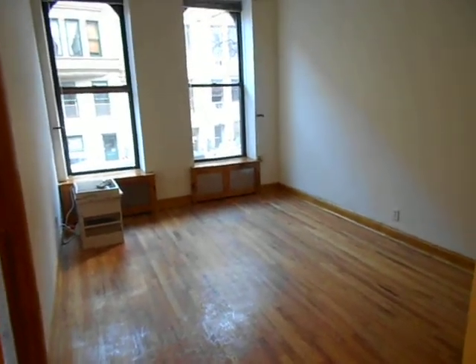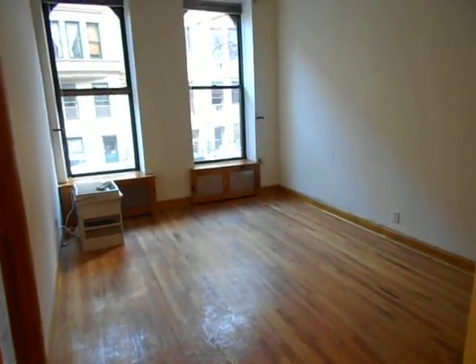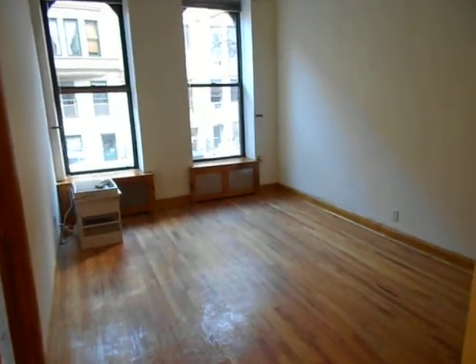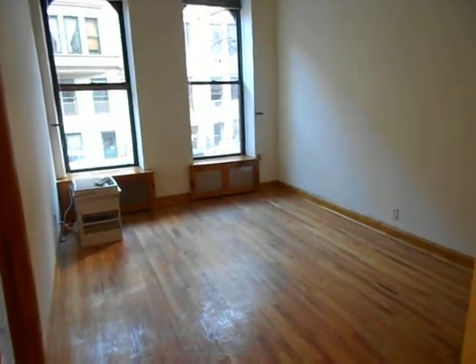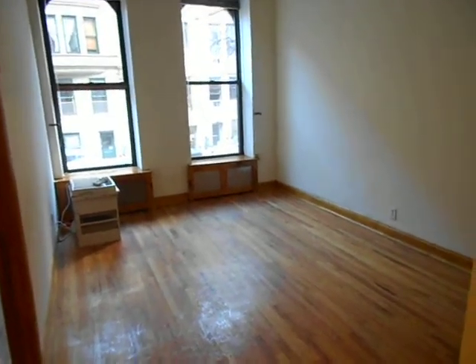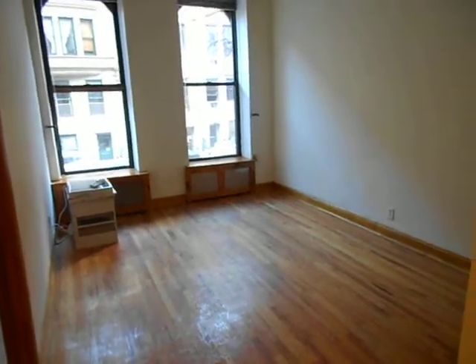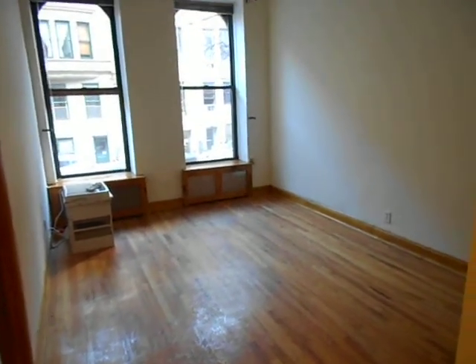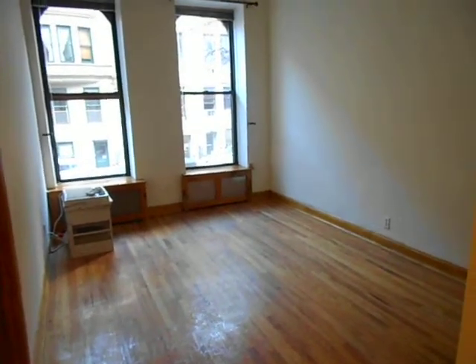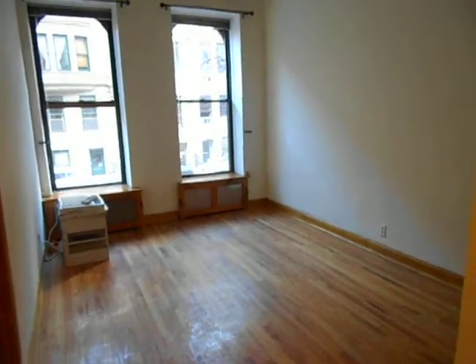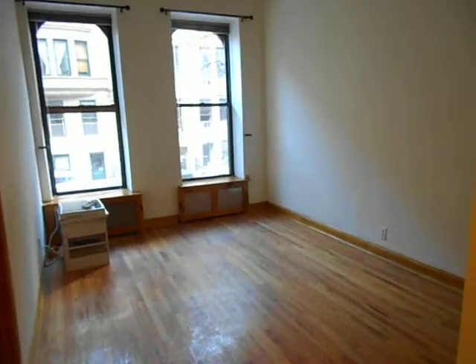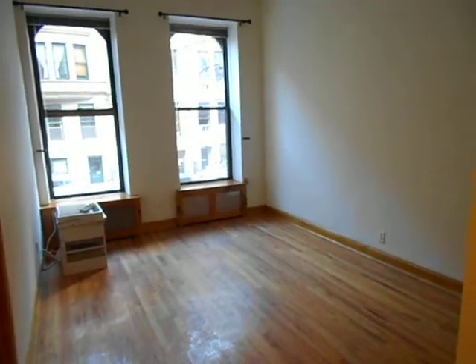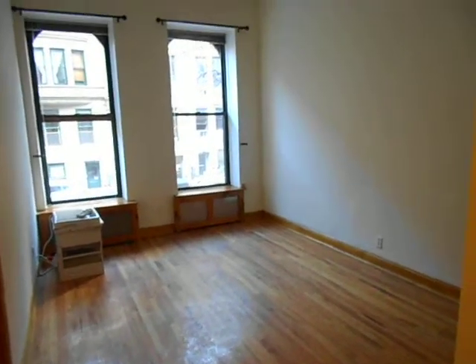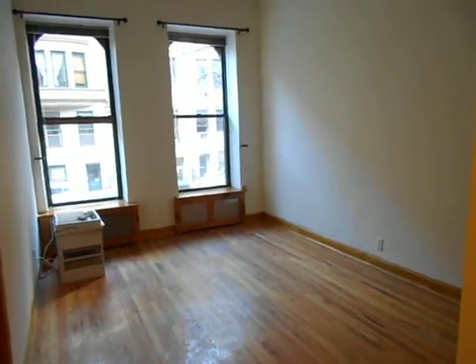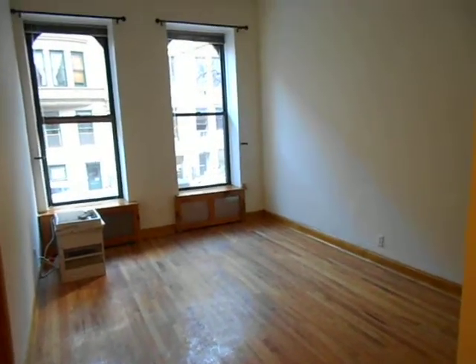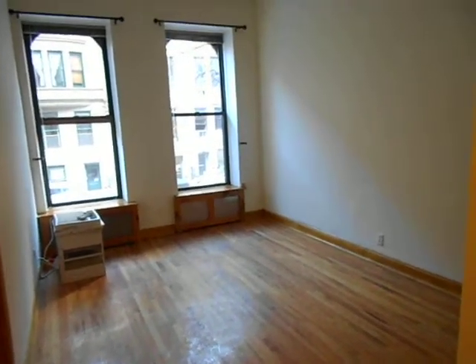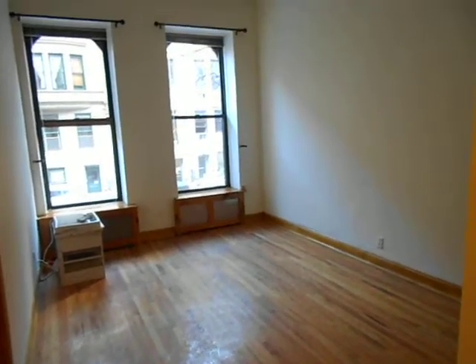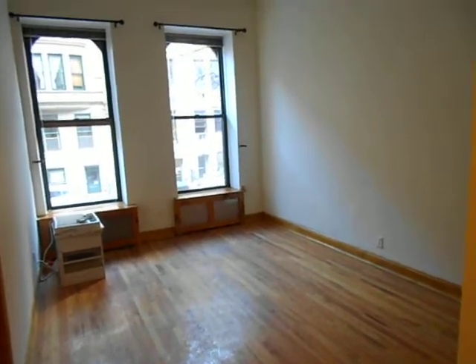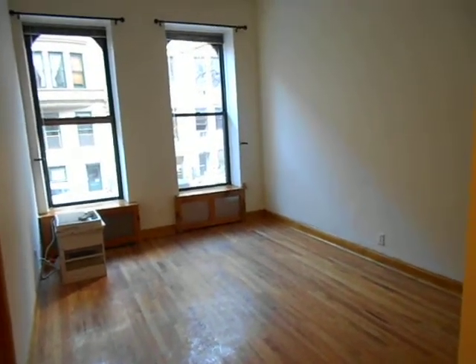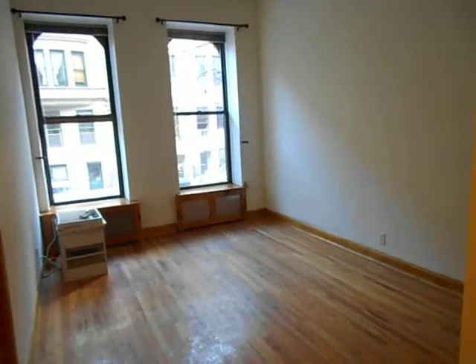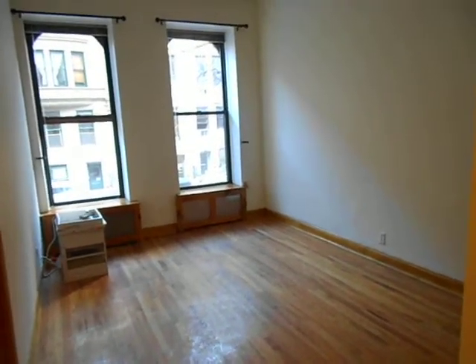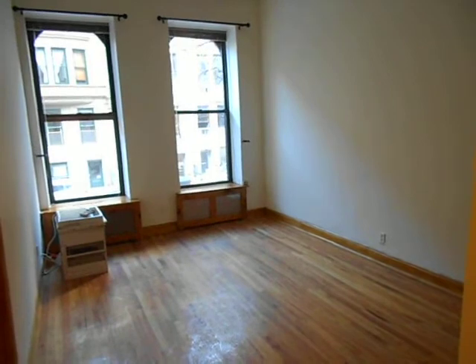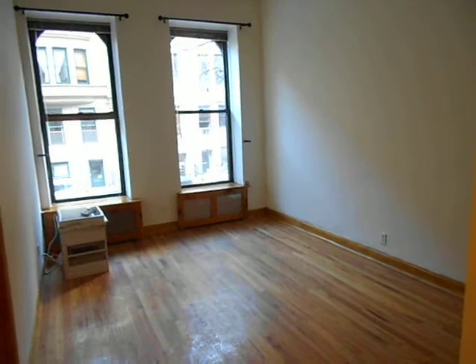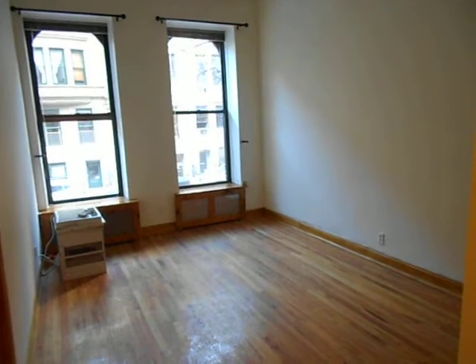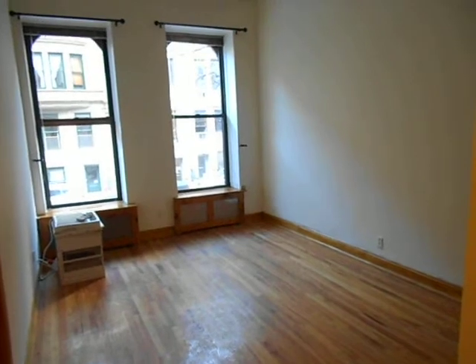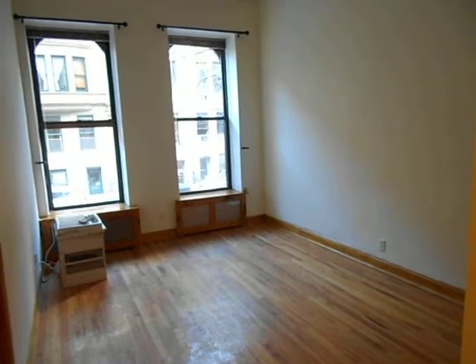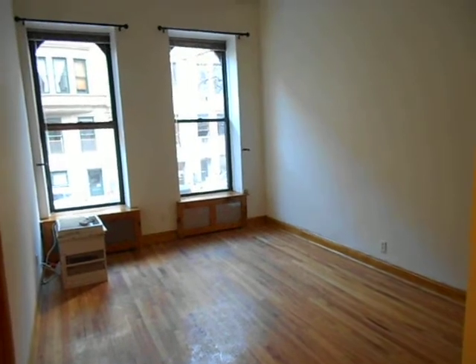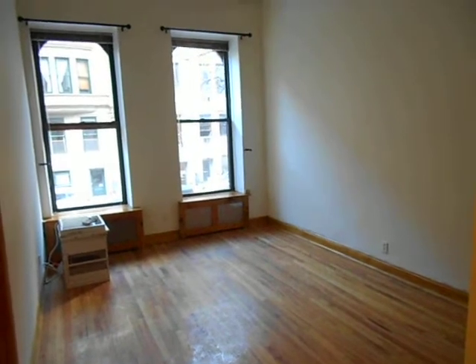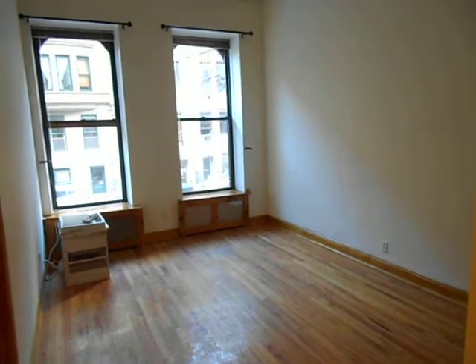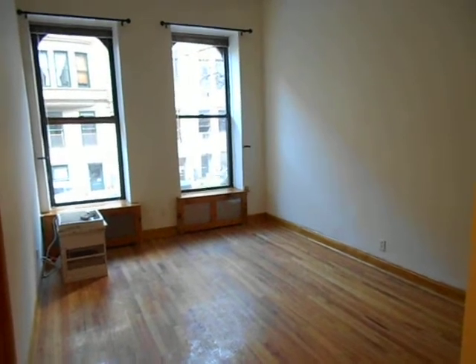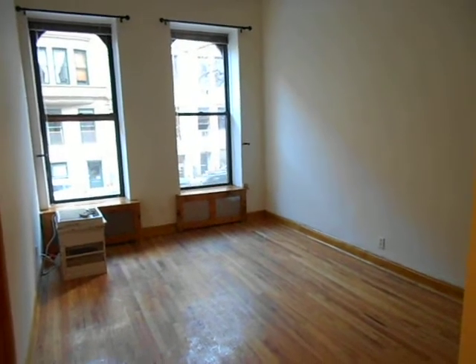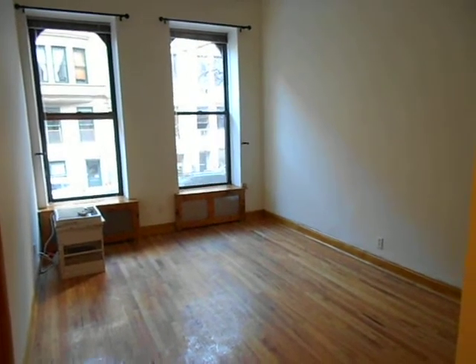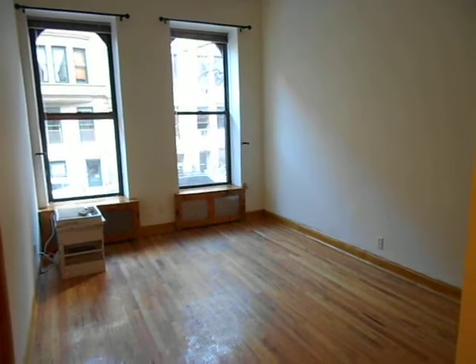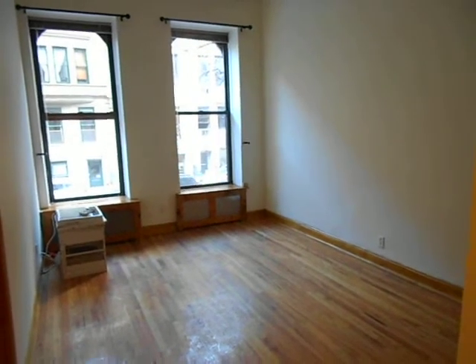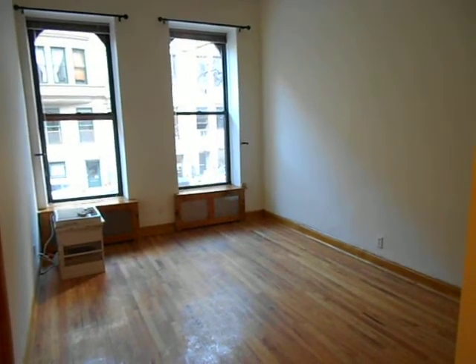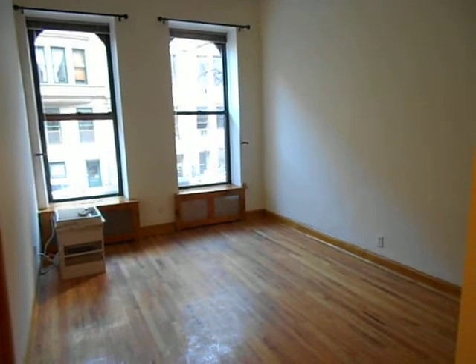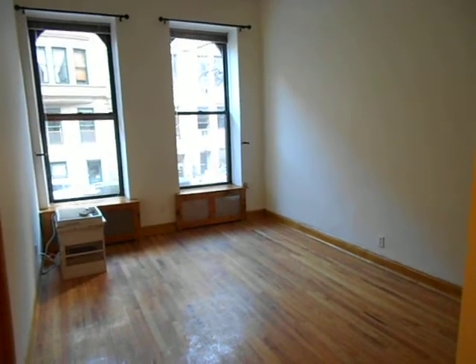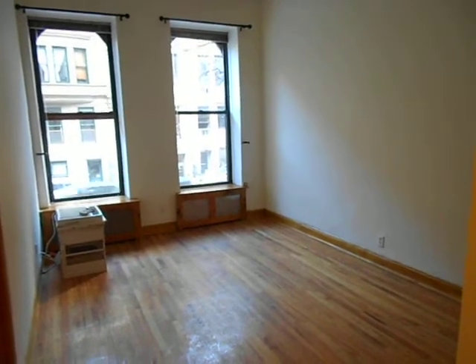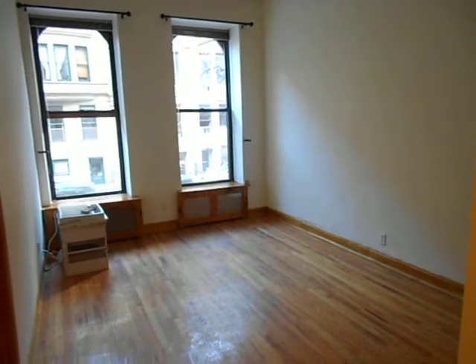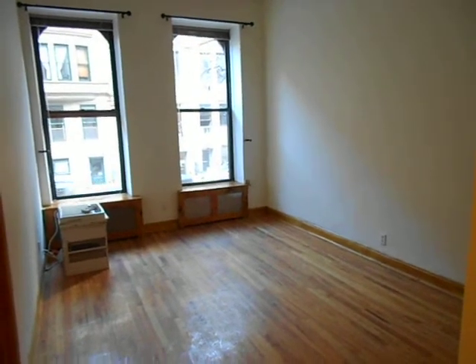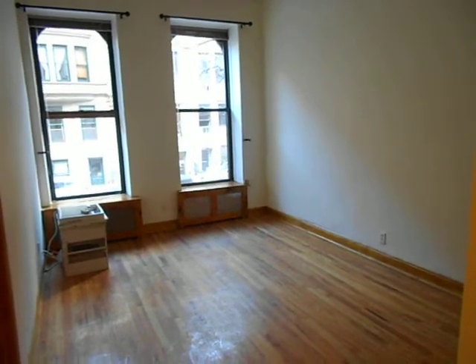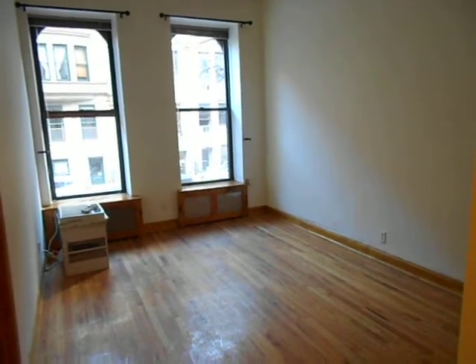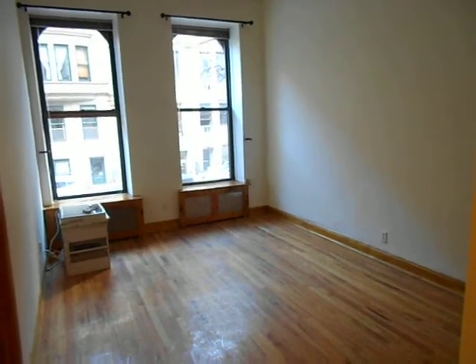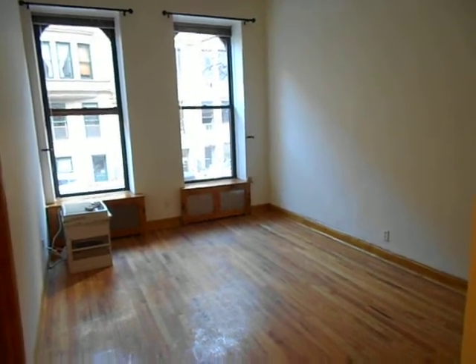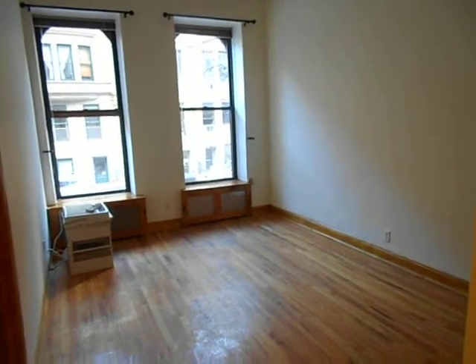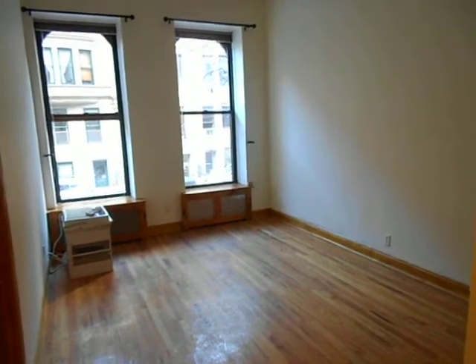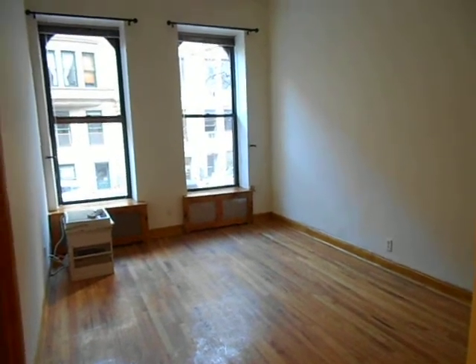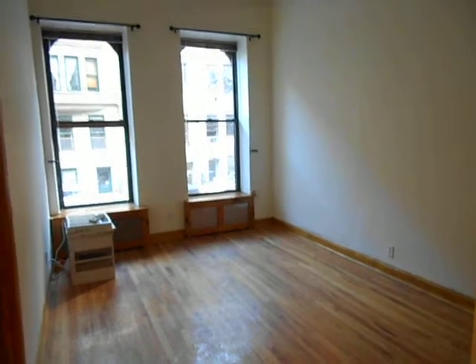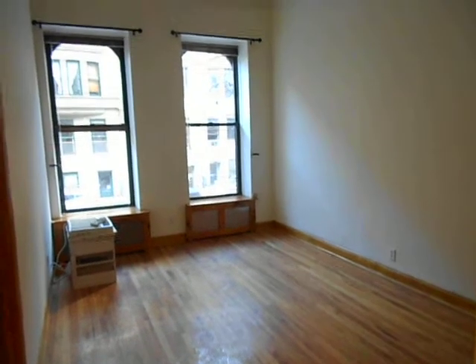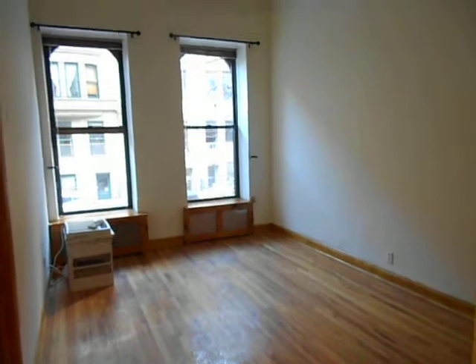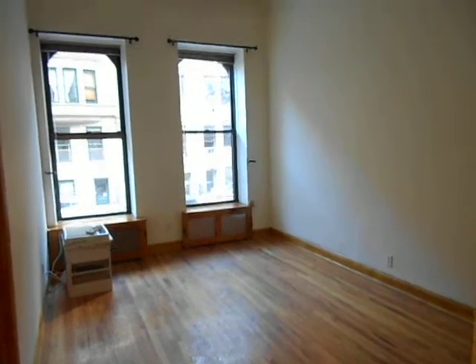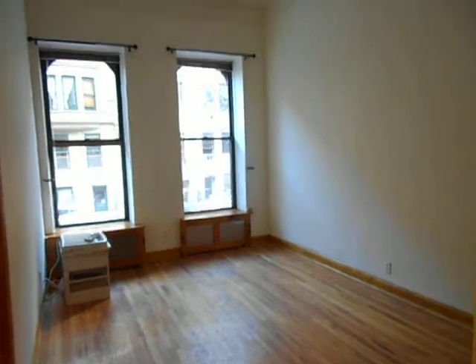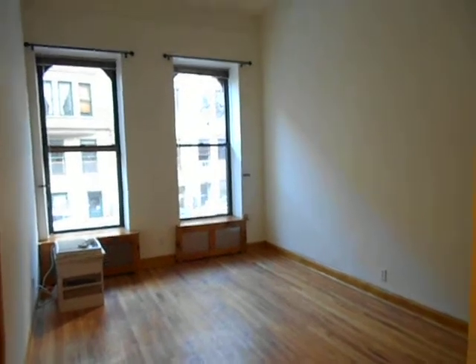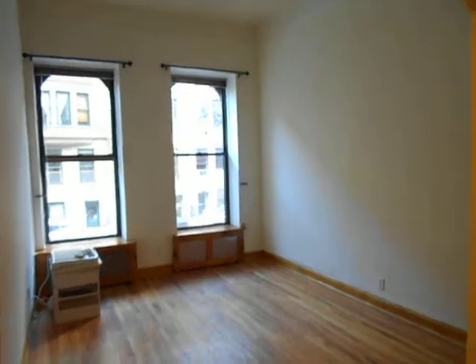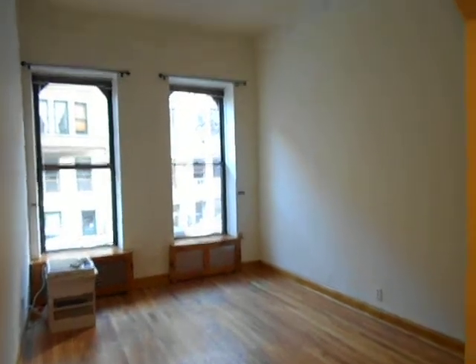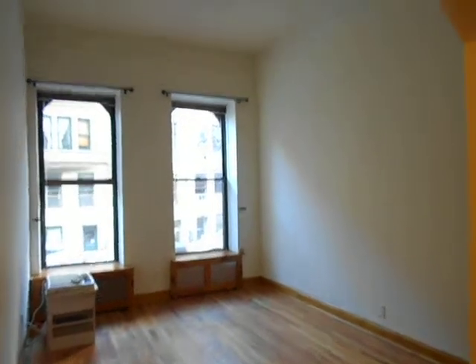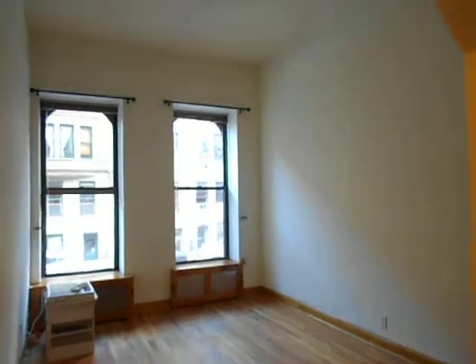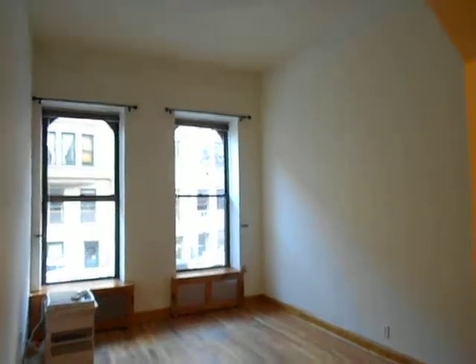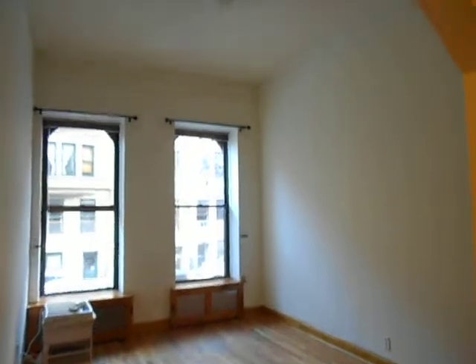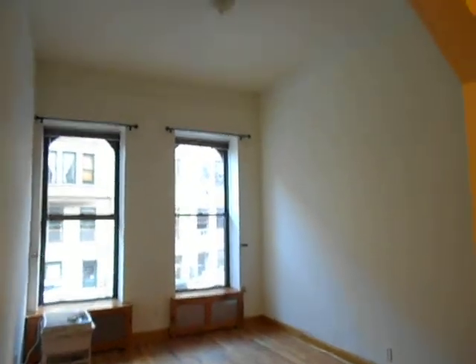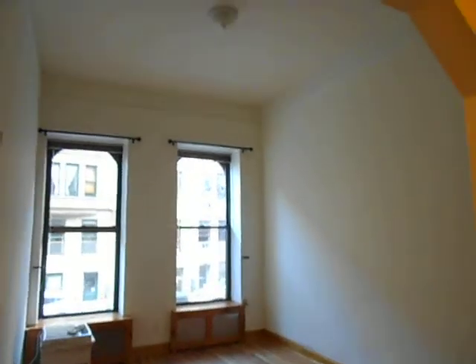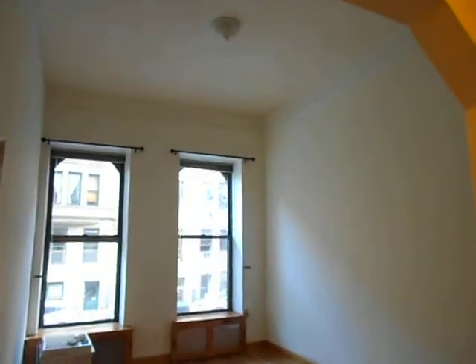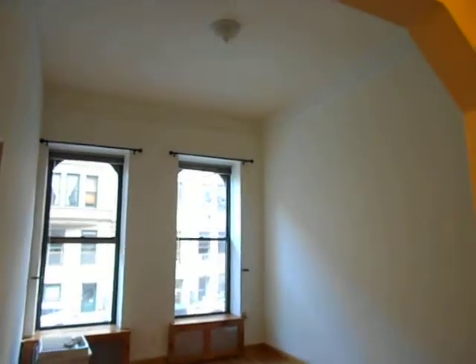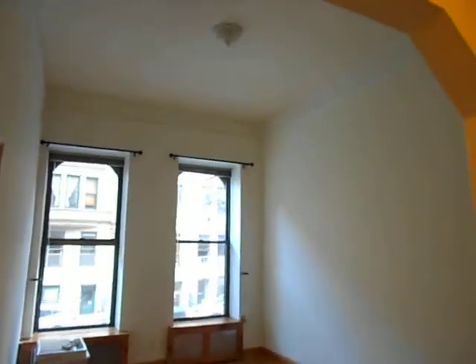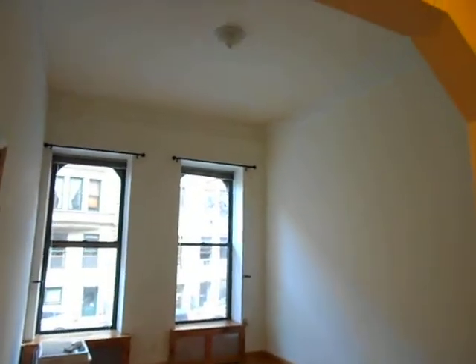Welcome to this awesome apartment in the Upper West Side. We're in the 70s on Columbus, in a very exclusive neighborhood.